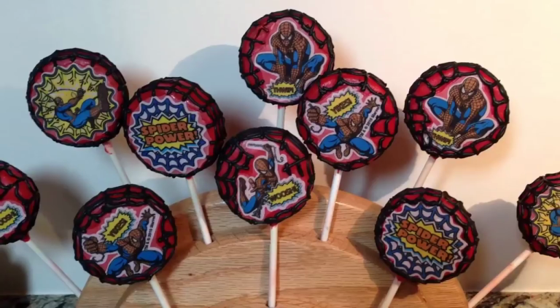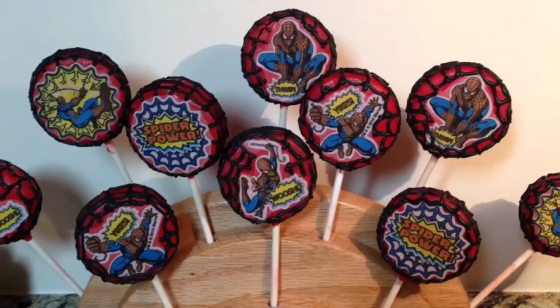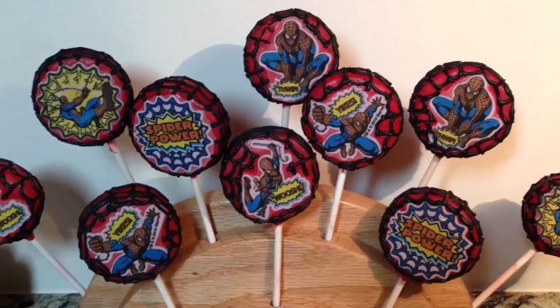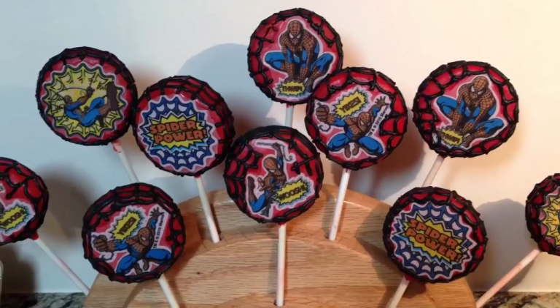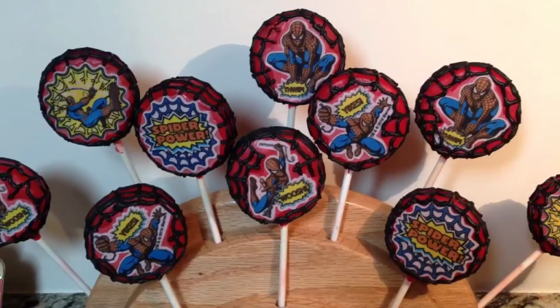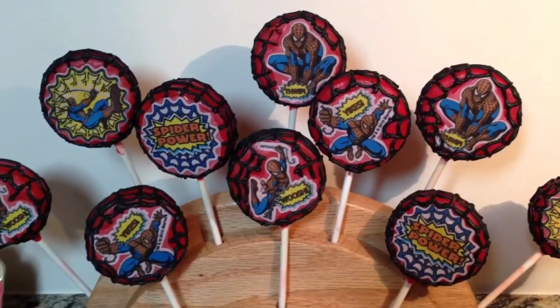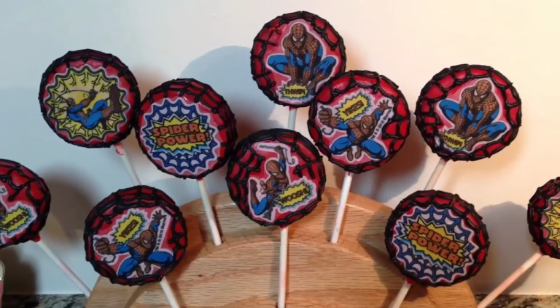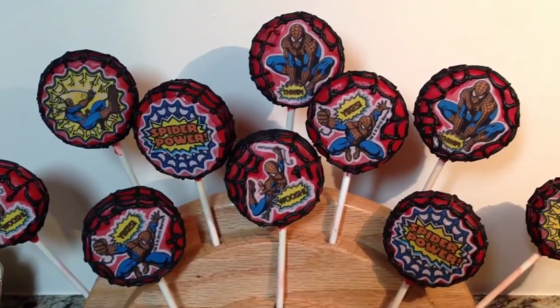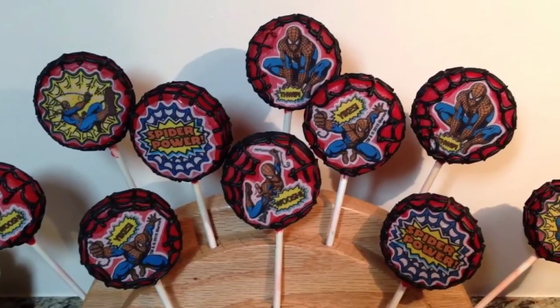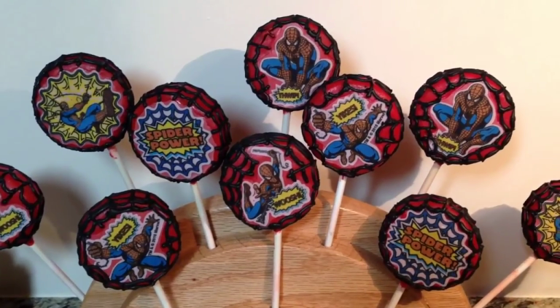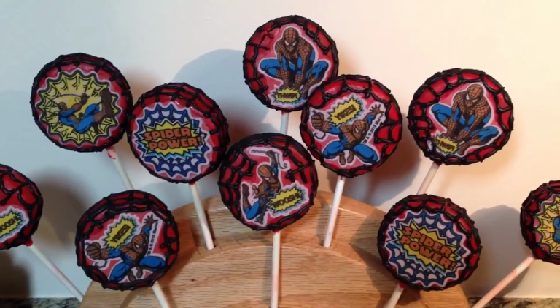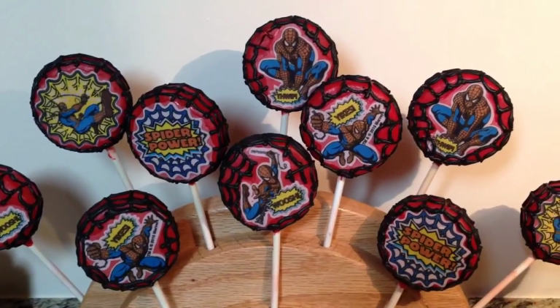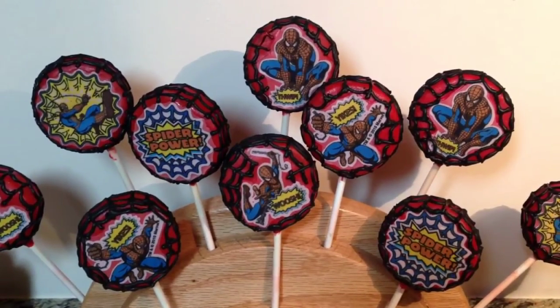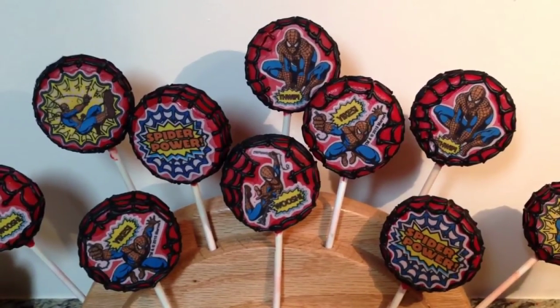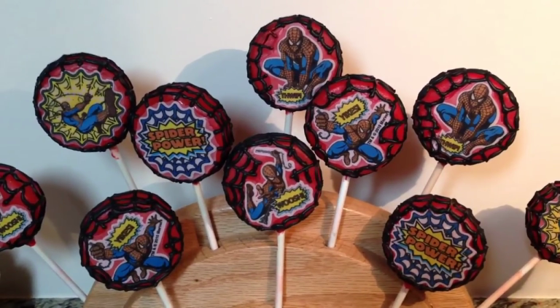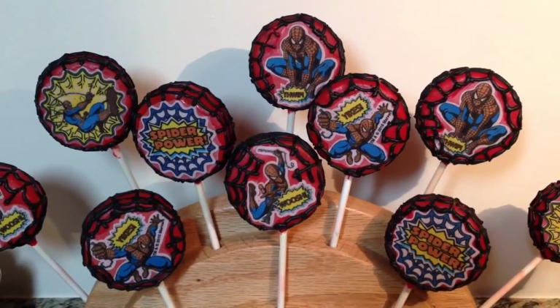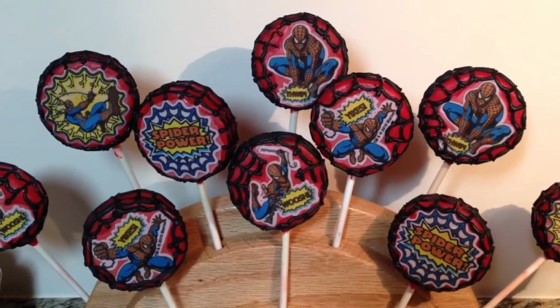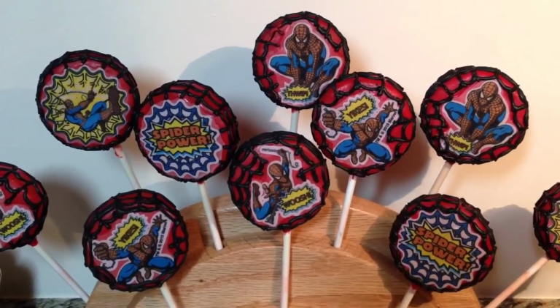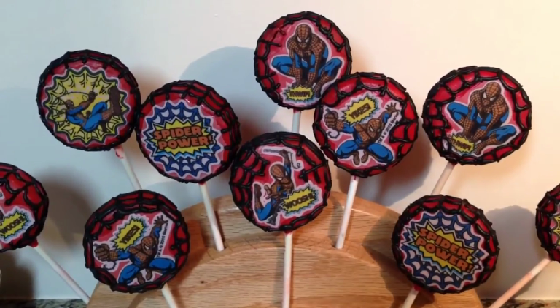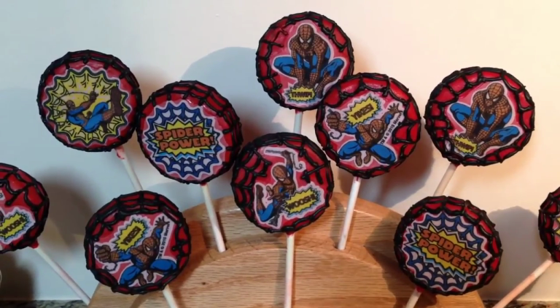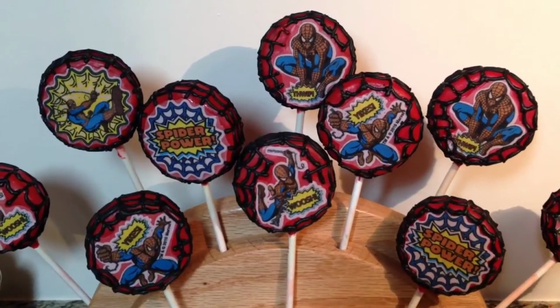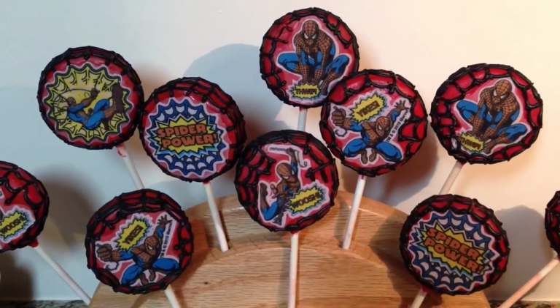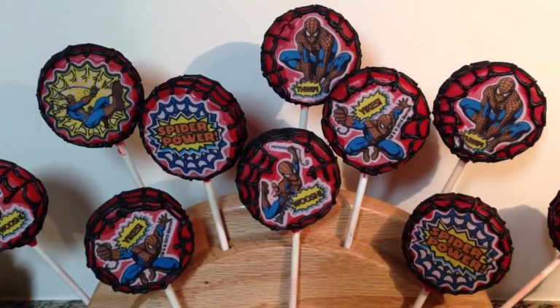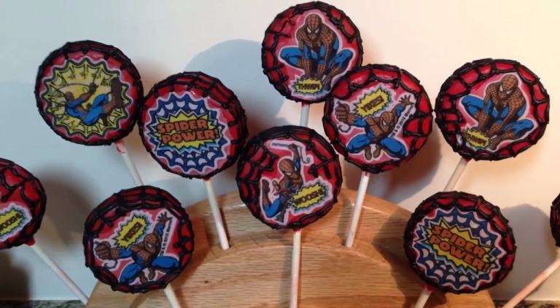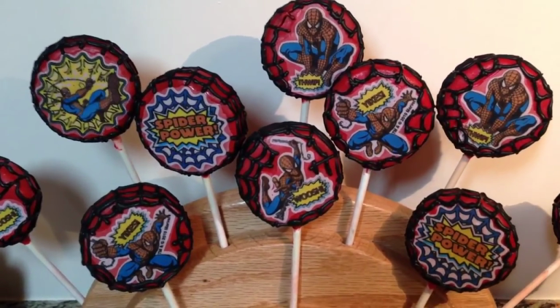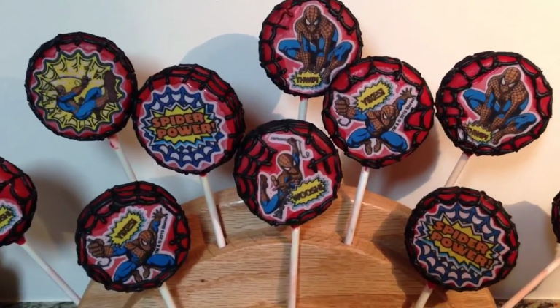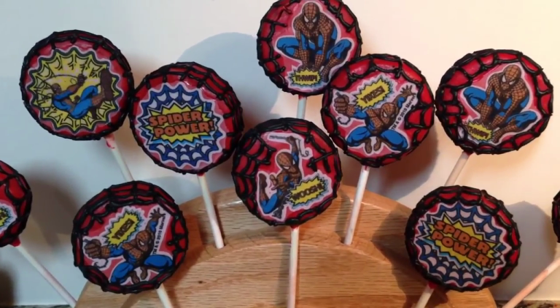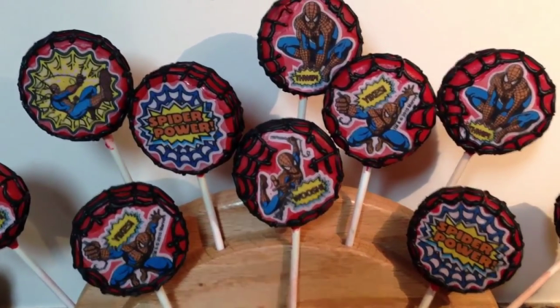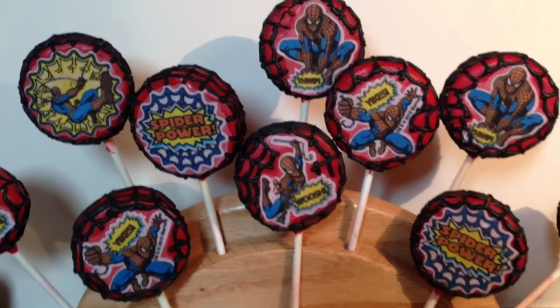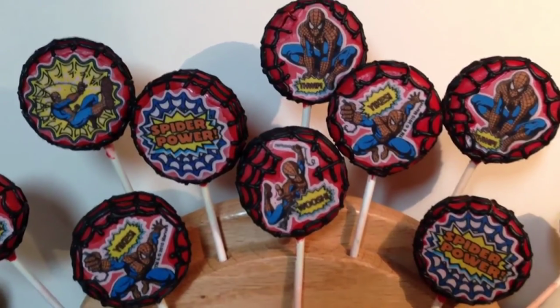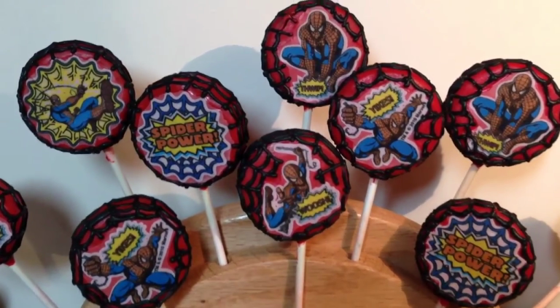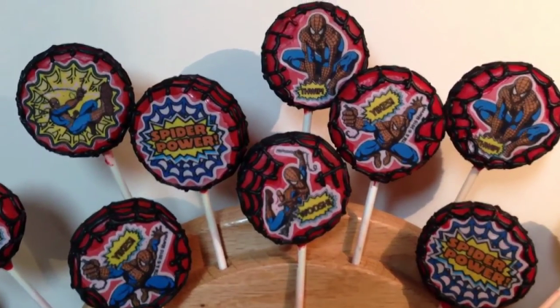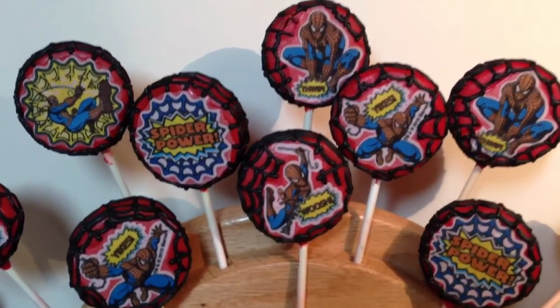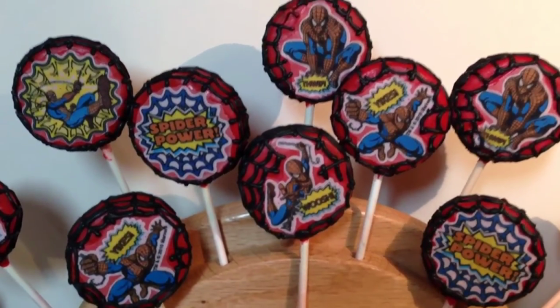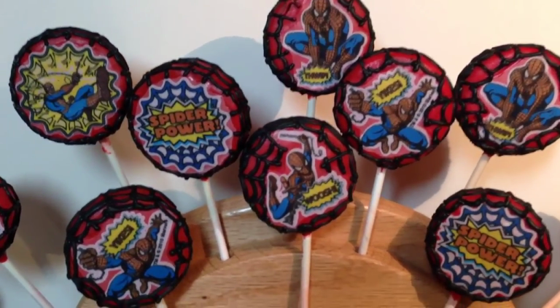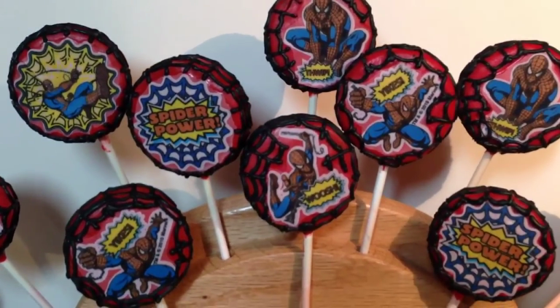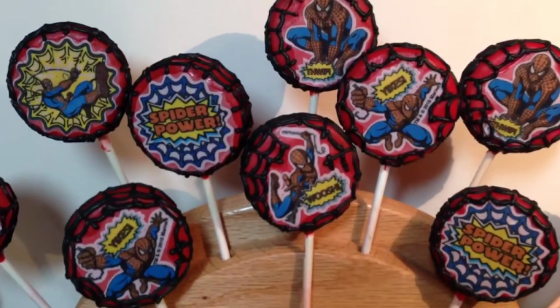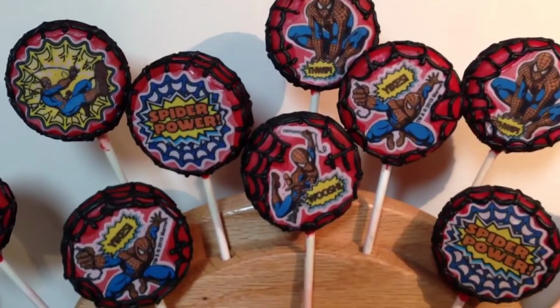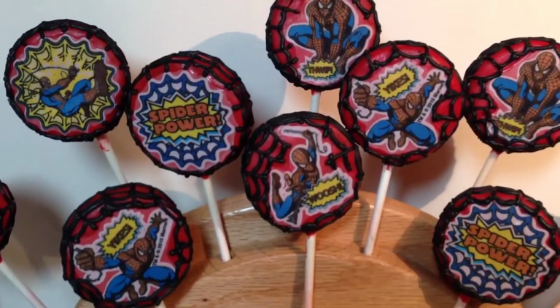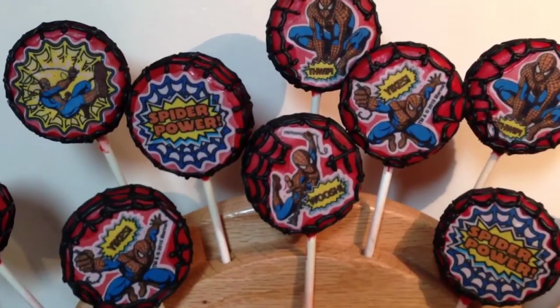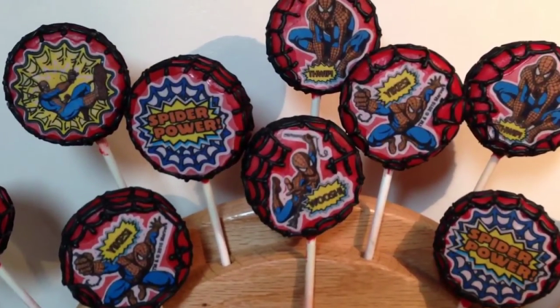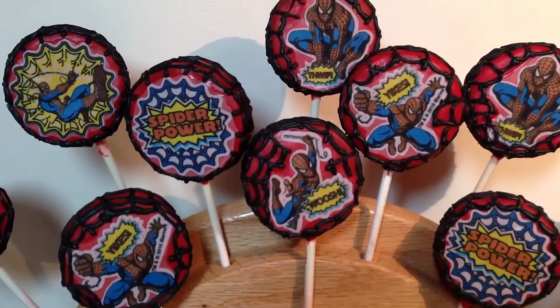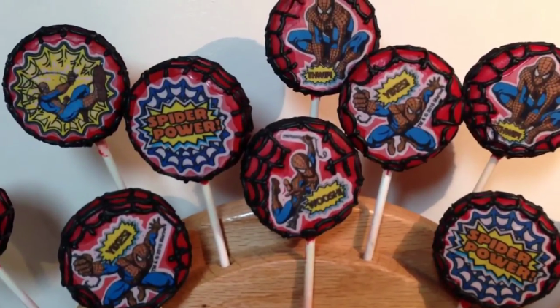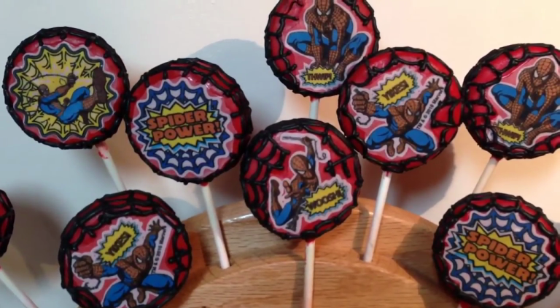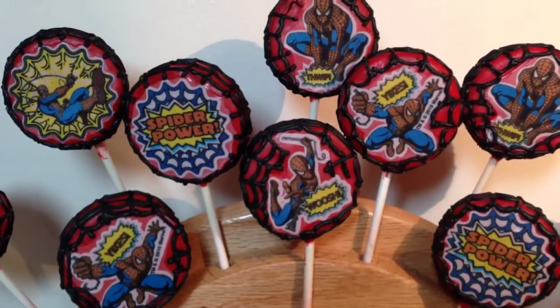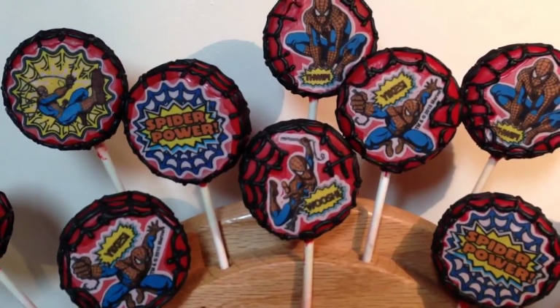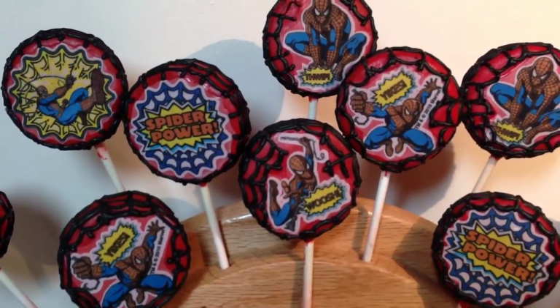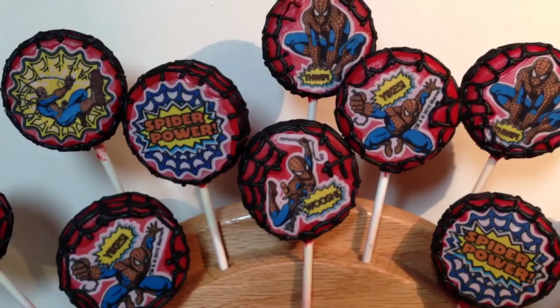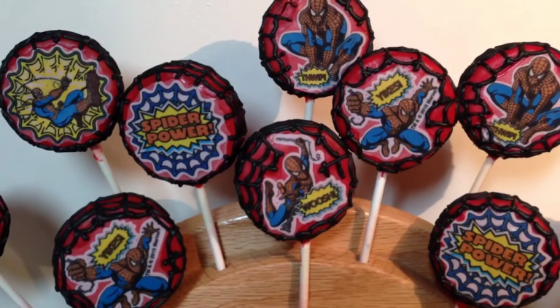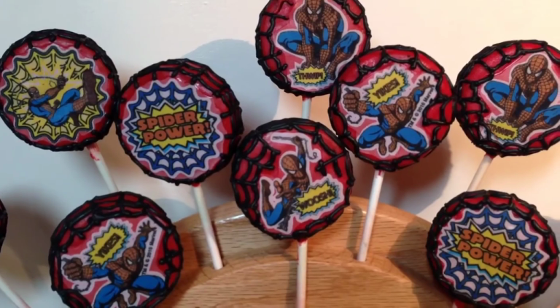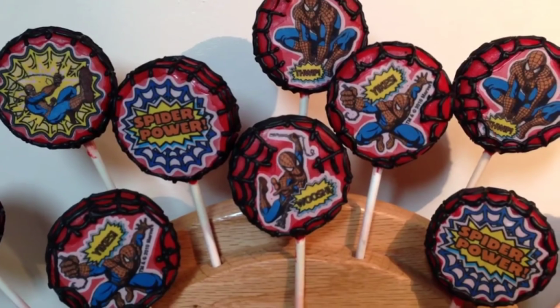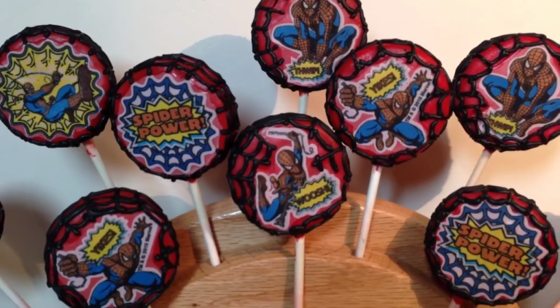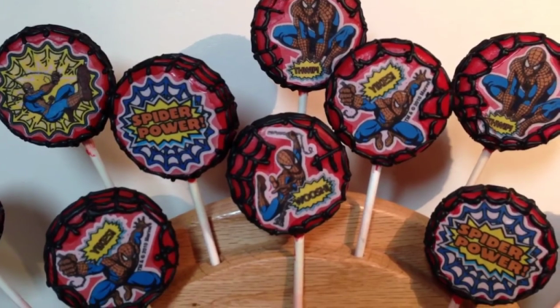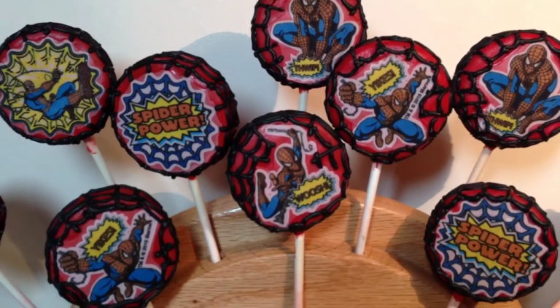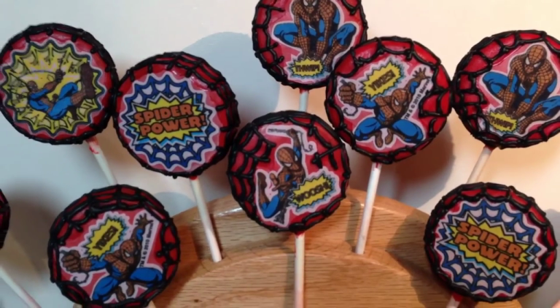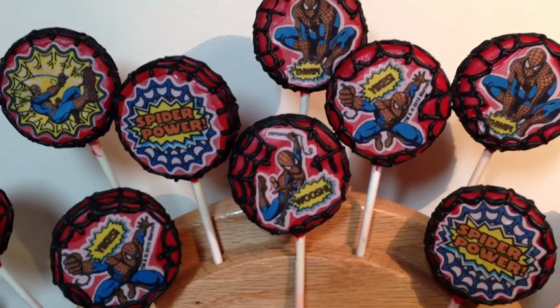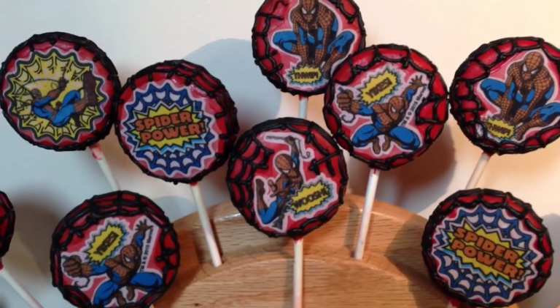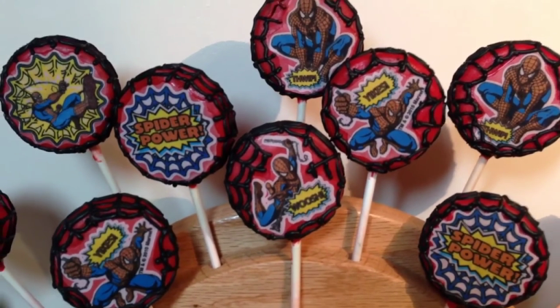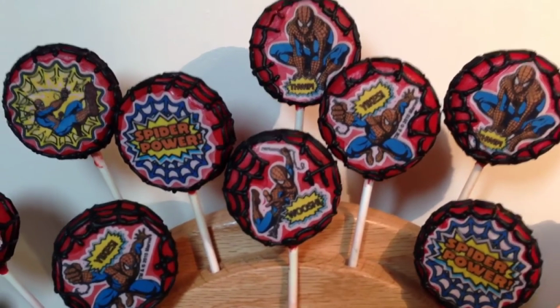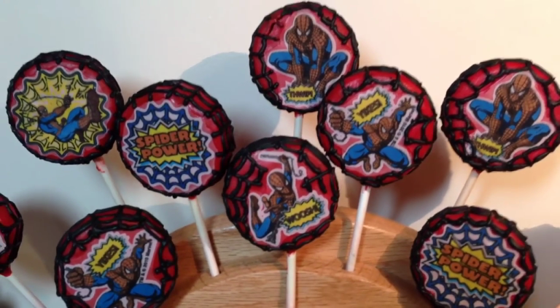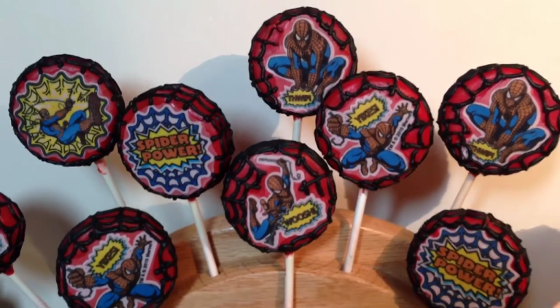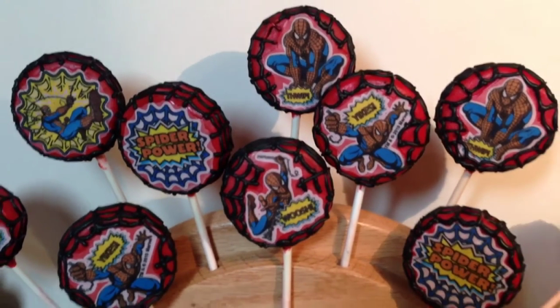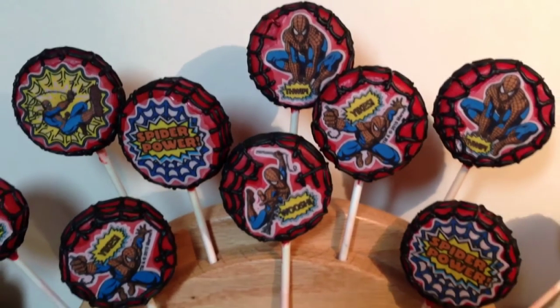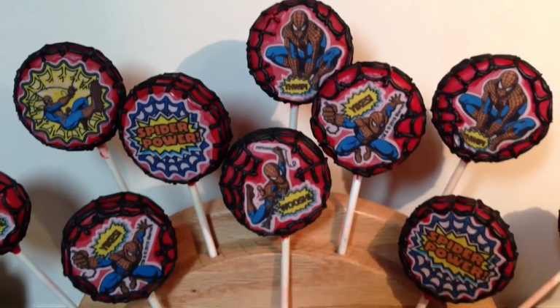Hi everyone, in this video I'm going to show you how I made these edible image Spiderman Oreo Cookie Pops.